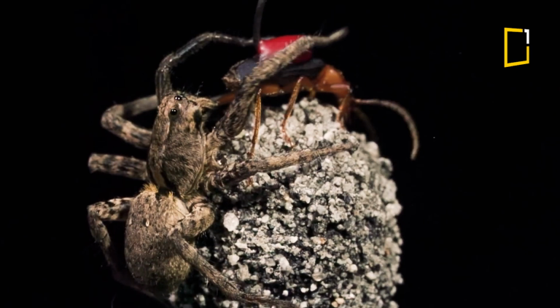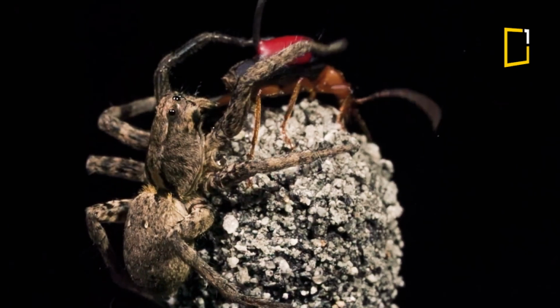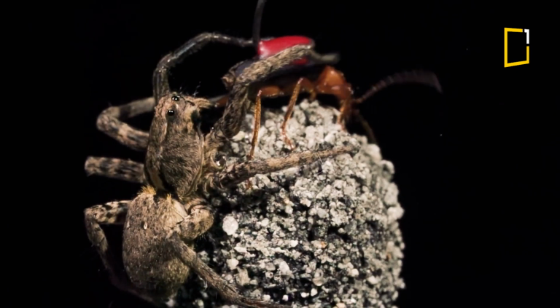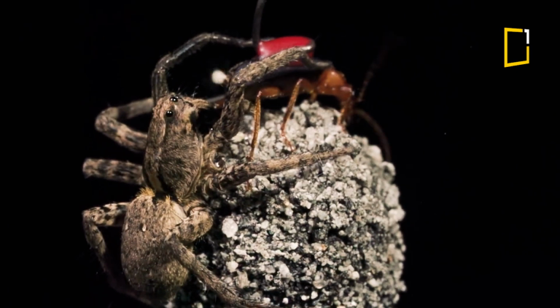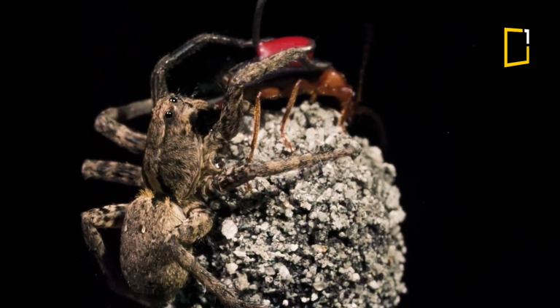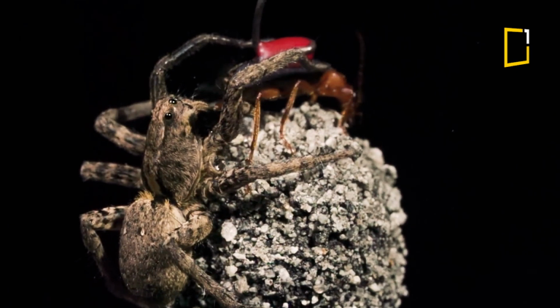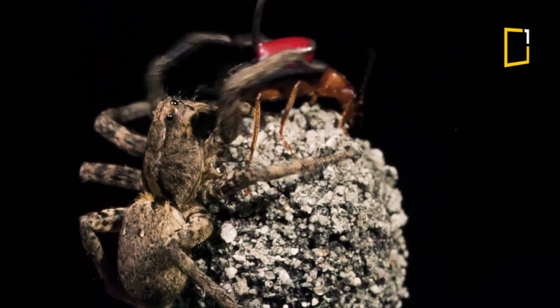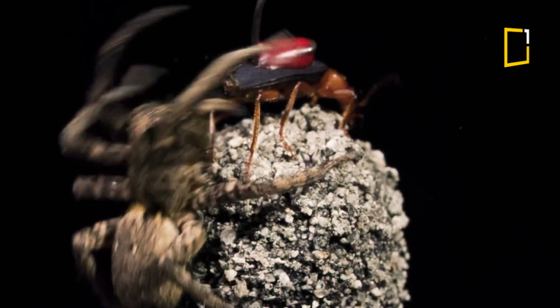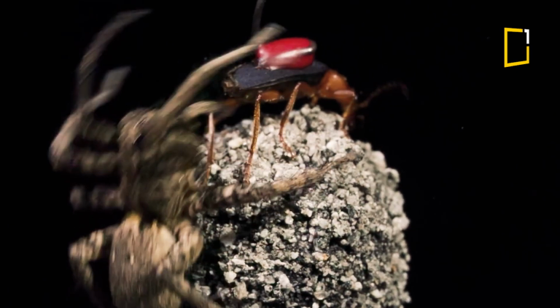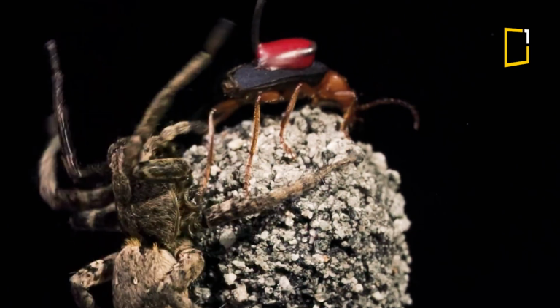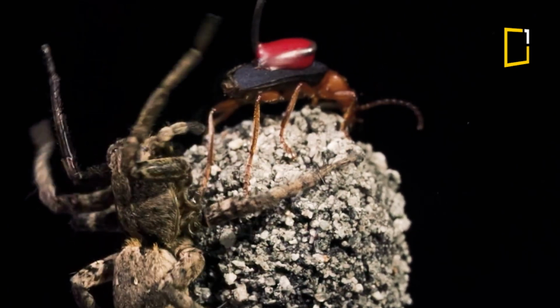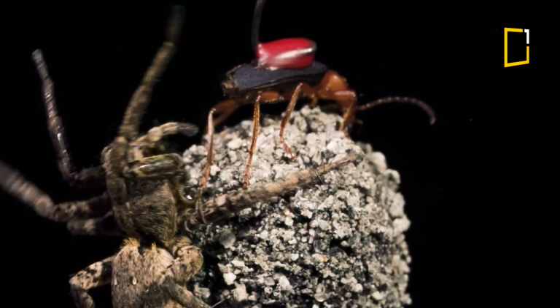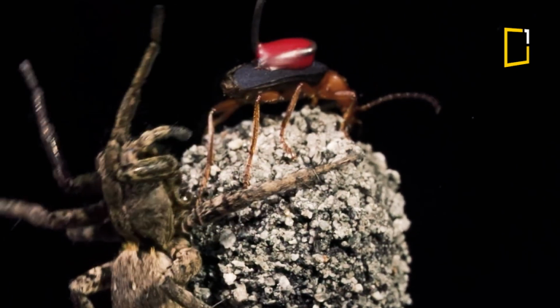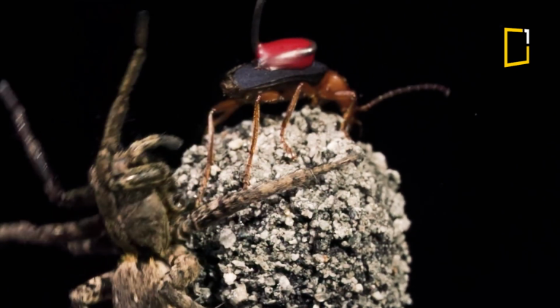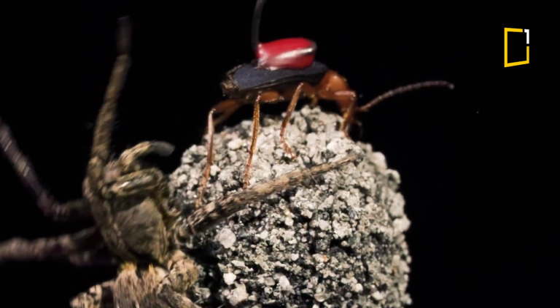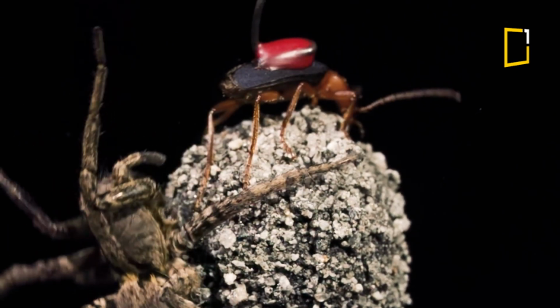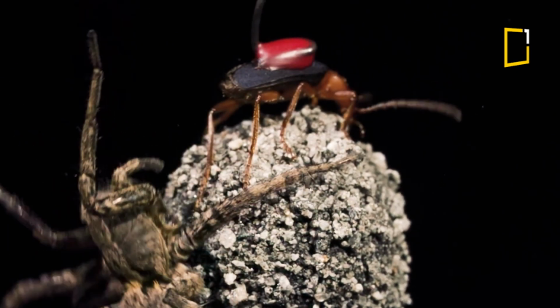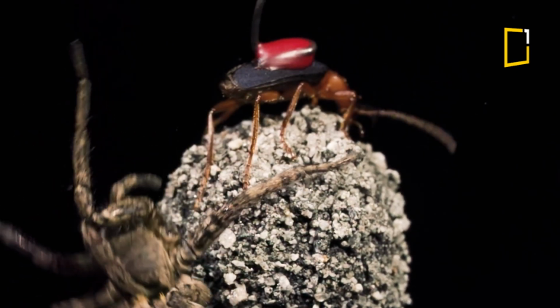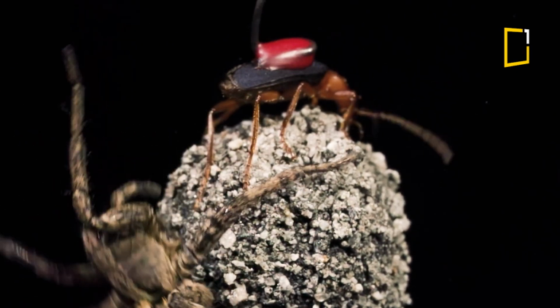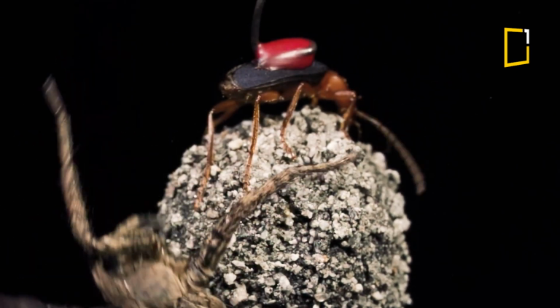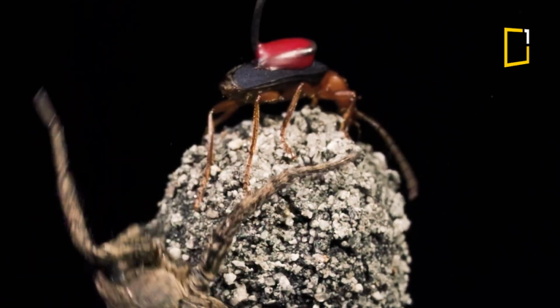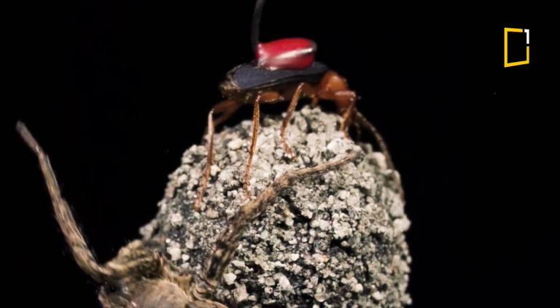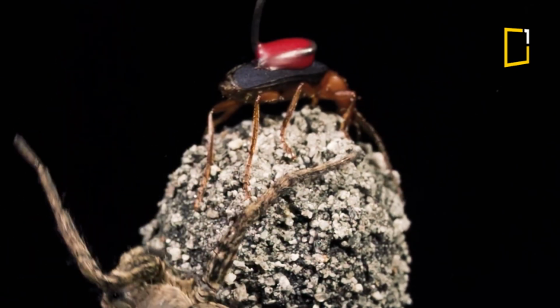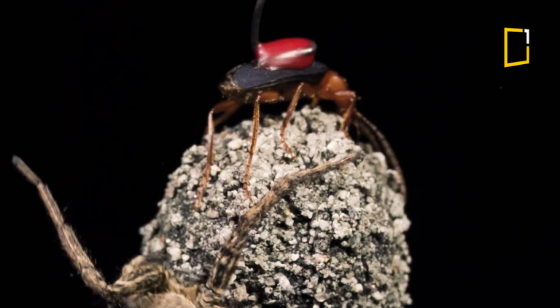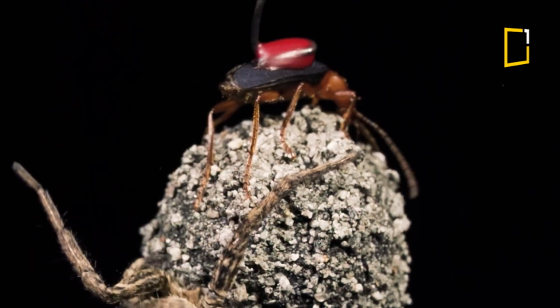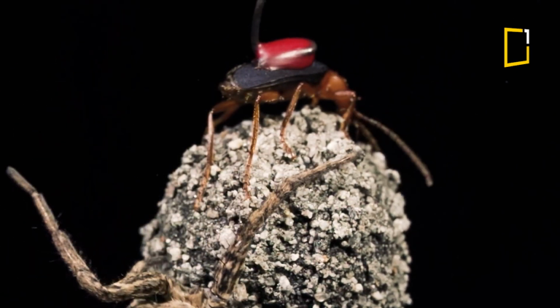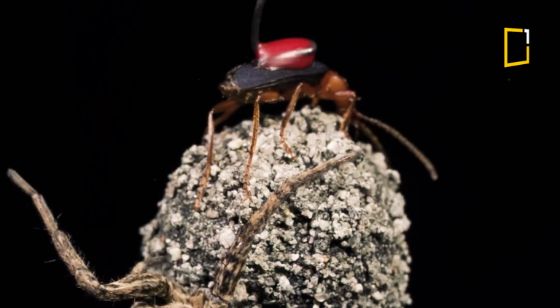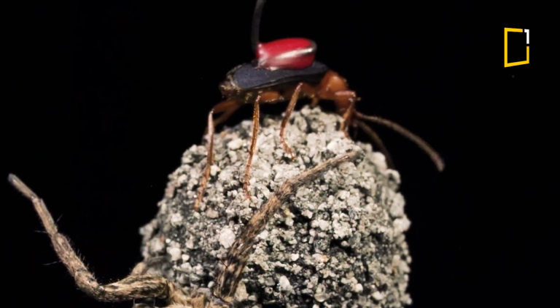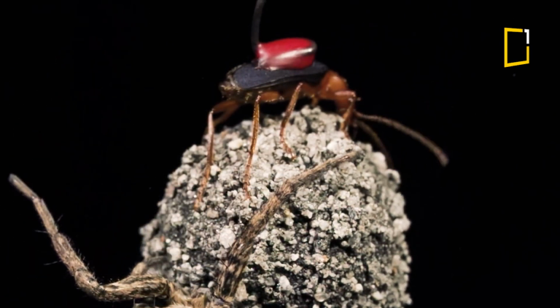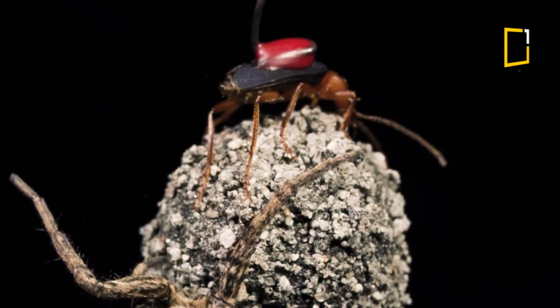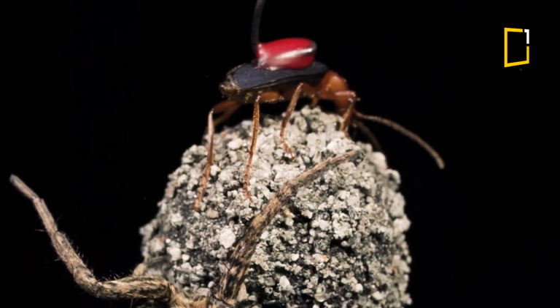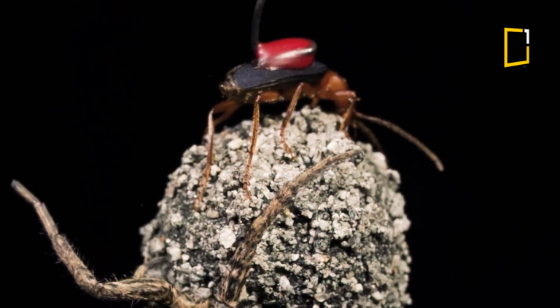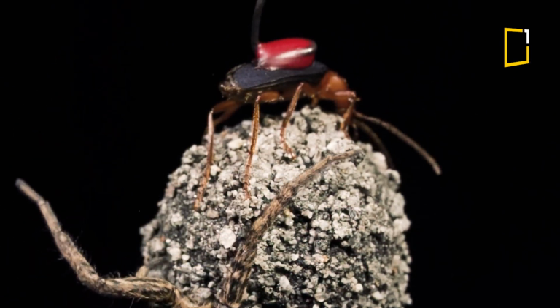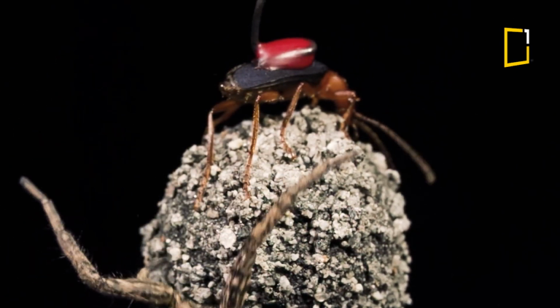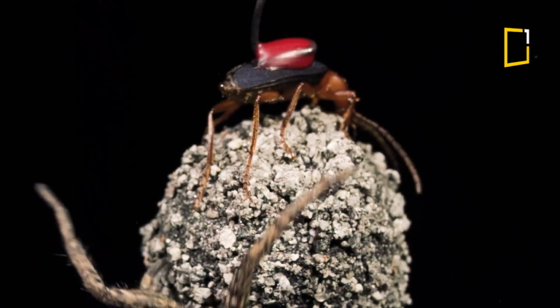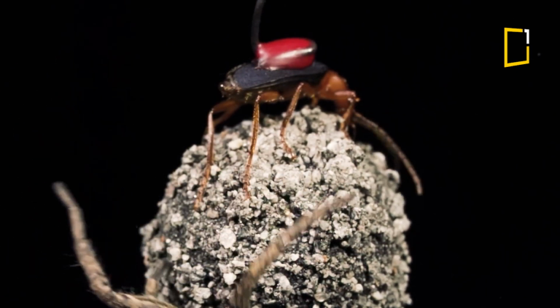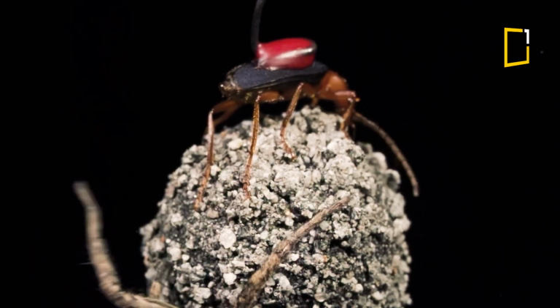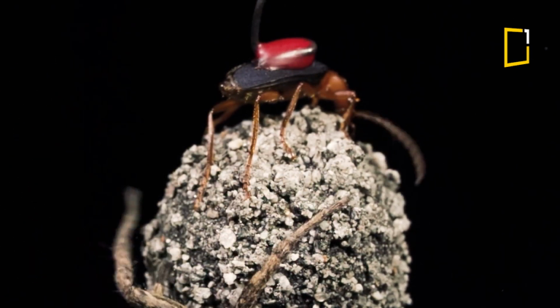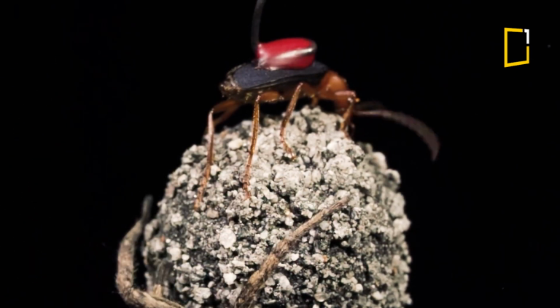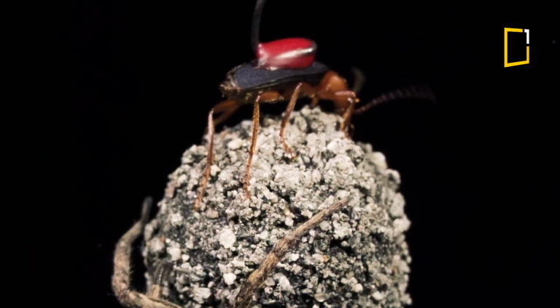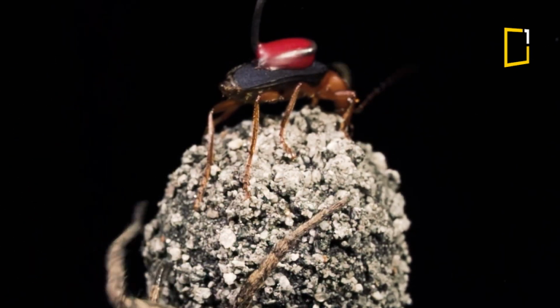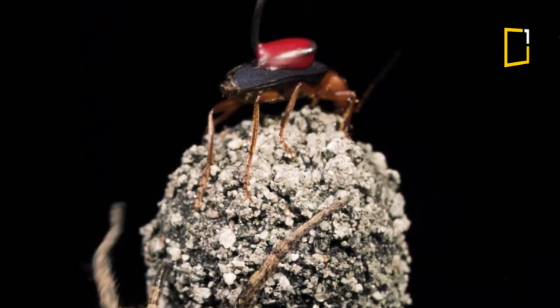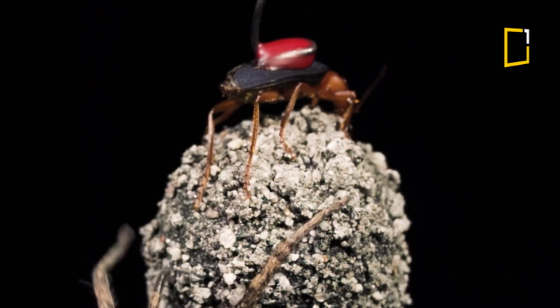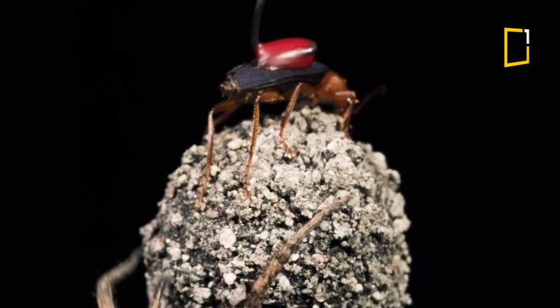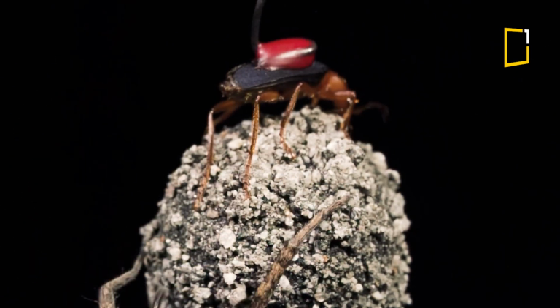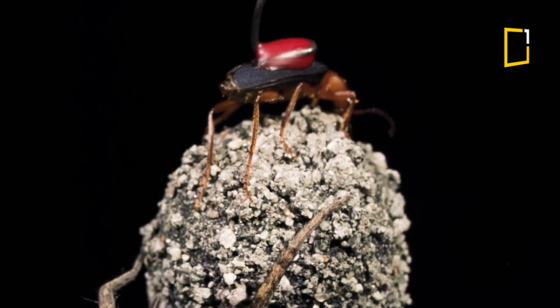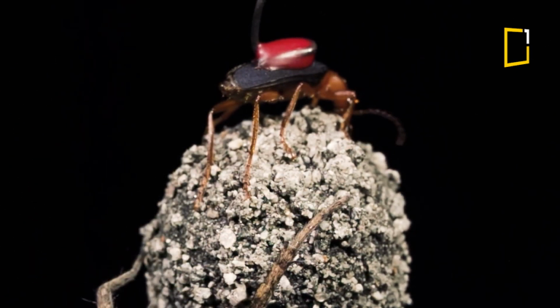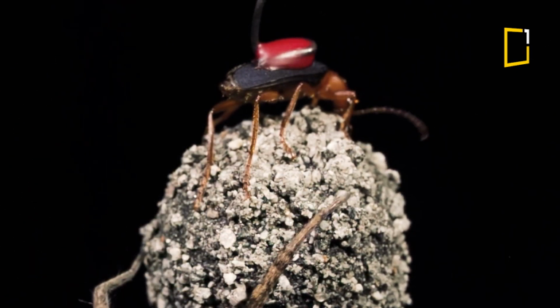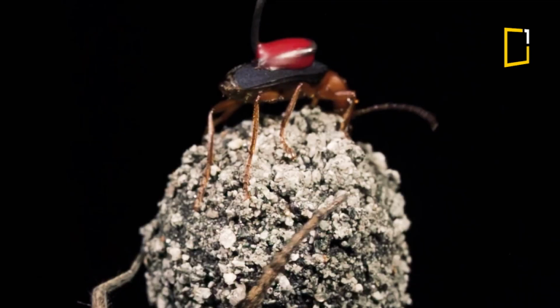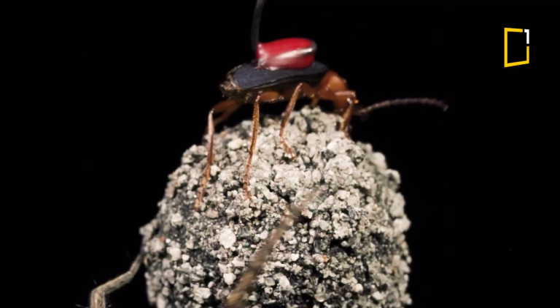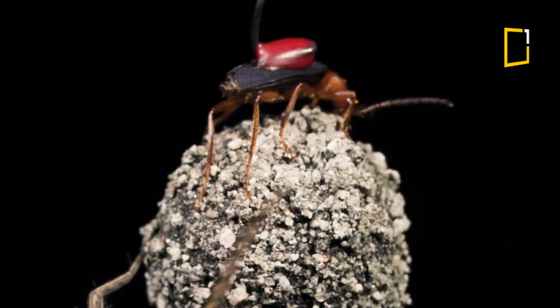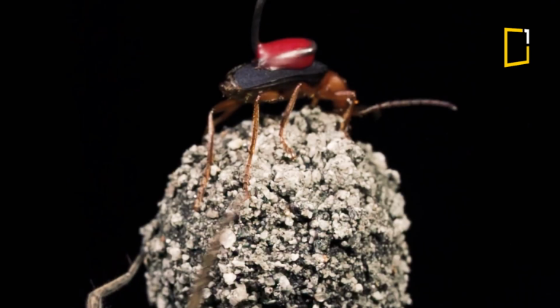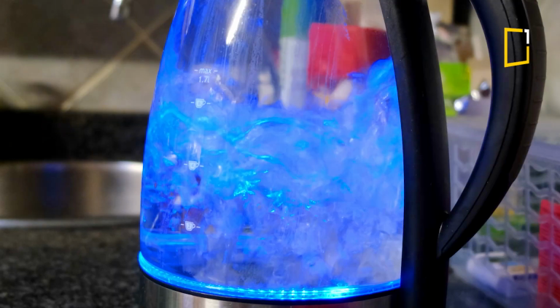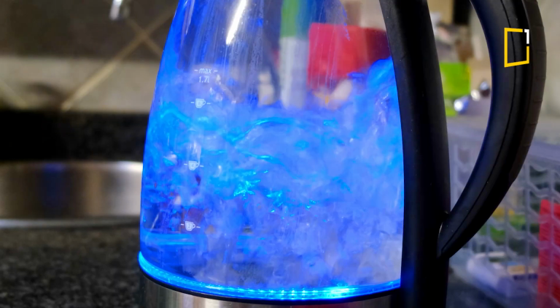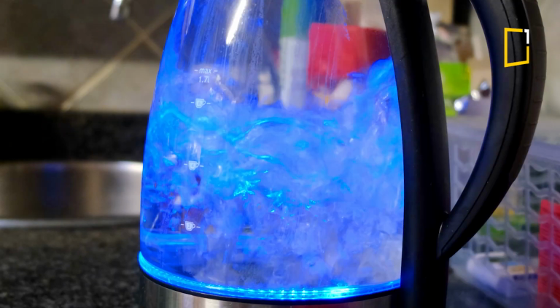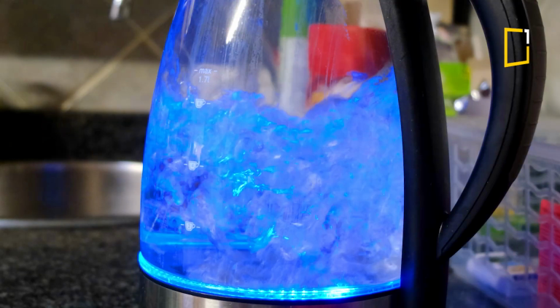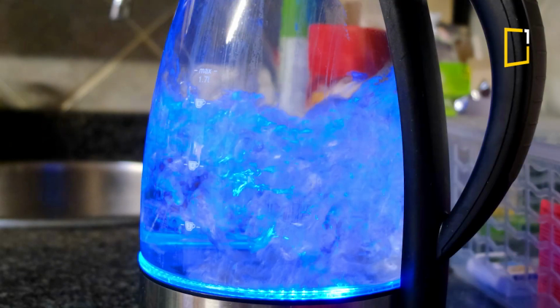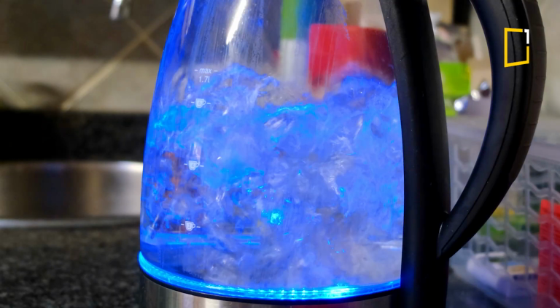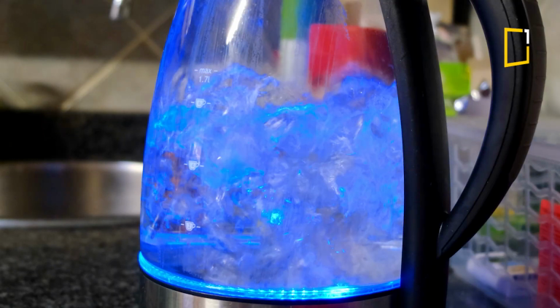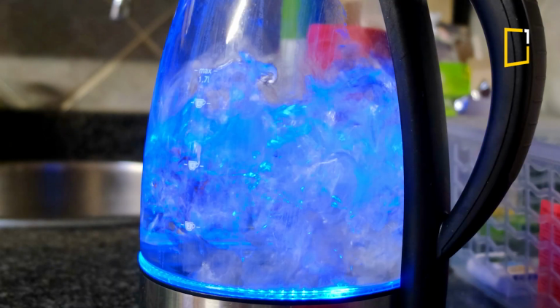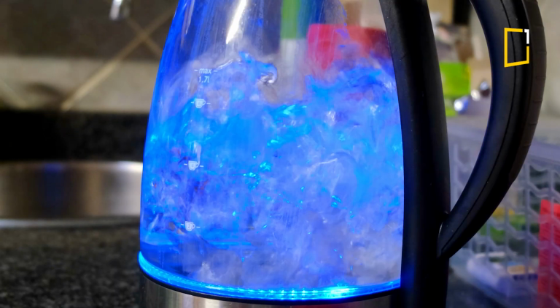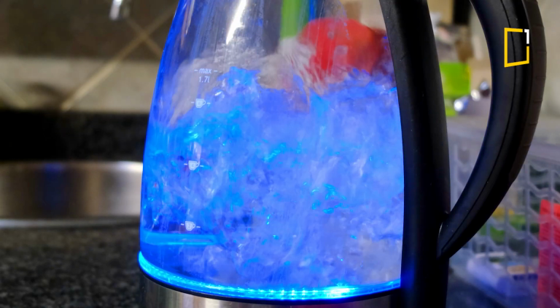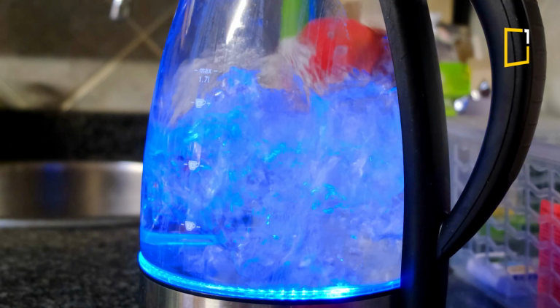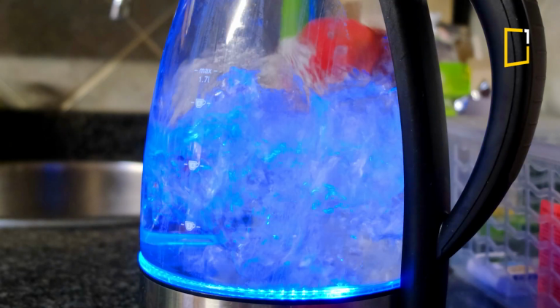Then BOOM! A hot toxic spray fires out of its rear, reaching up to 100 Celsius. That's boiling water temperature.